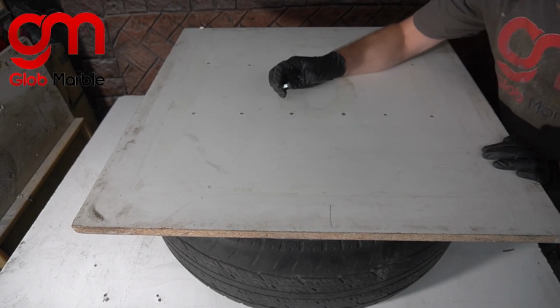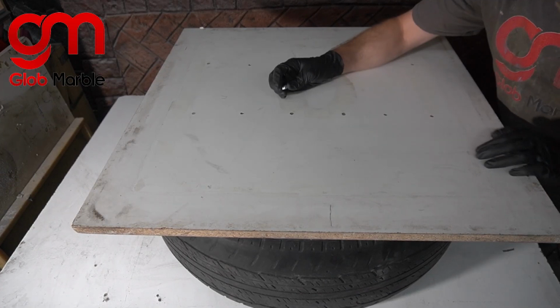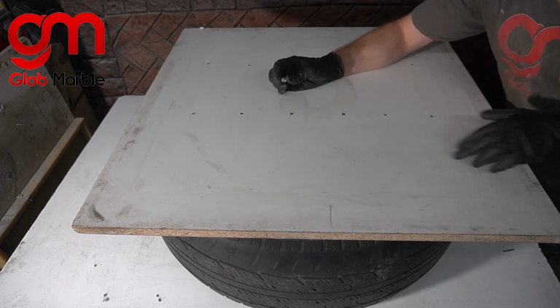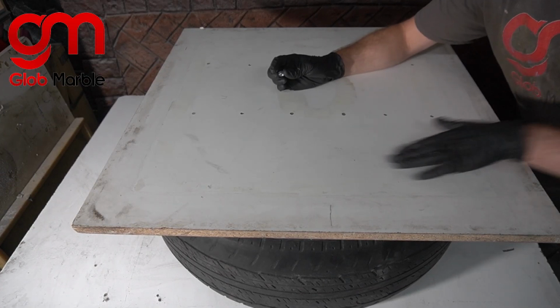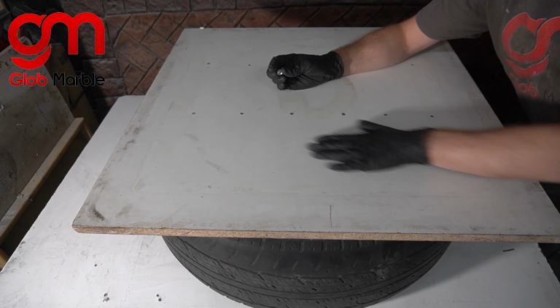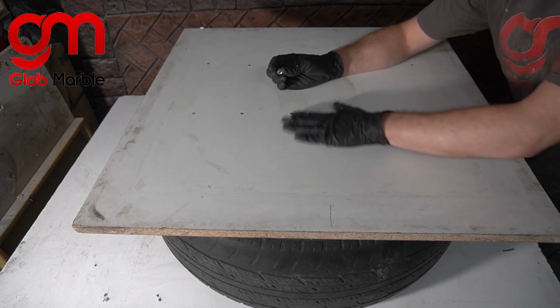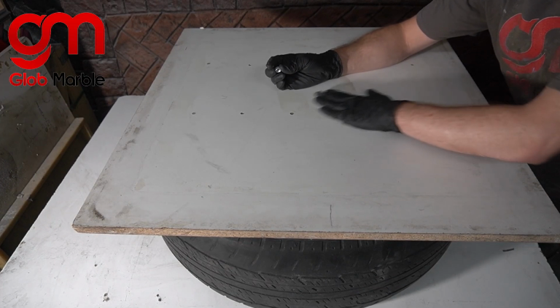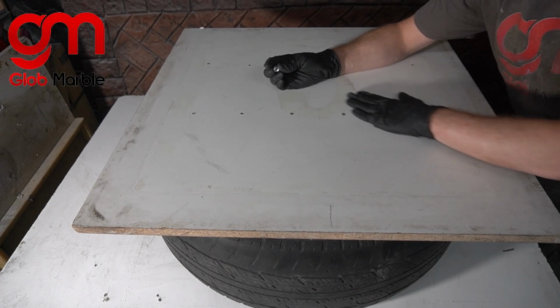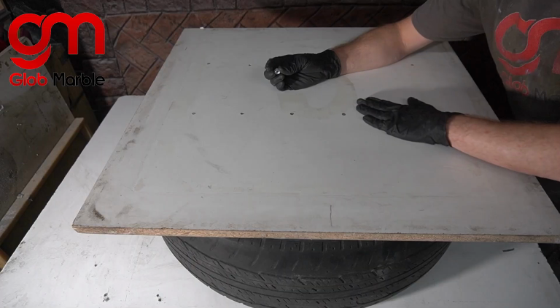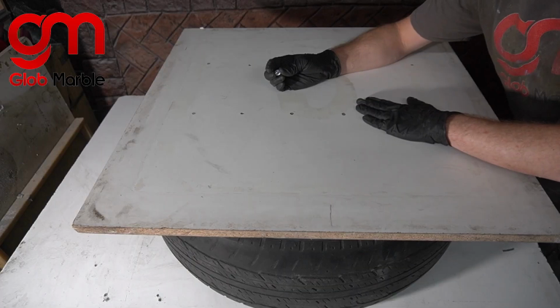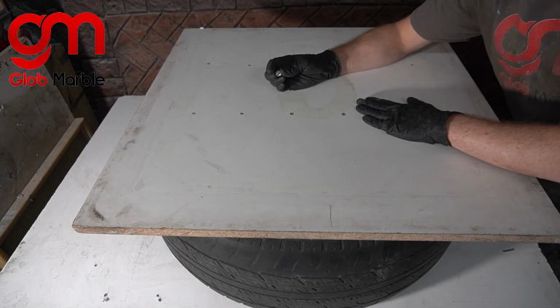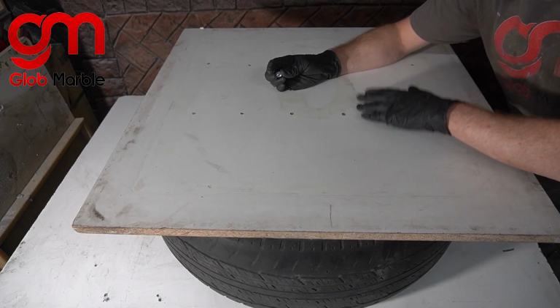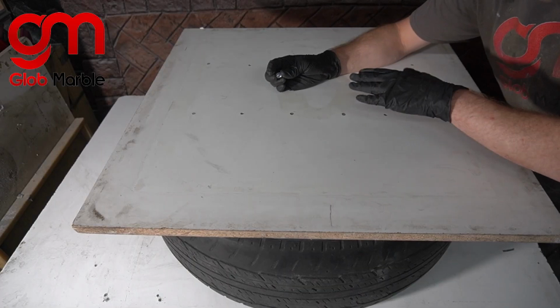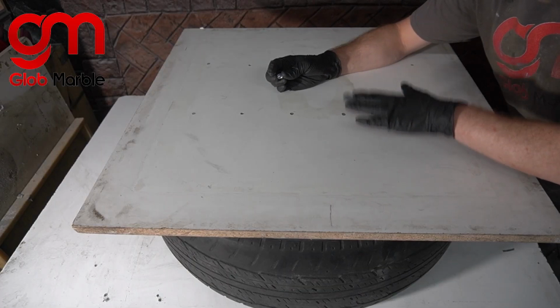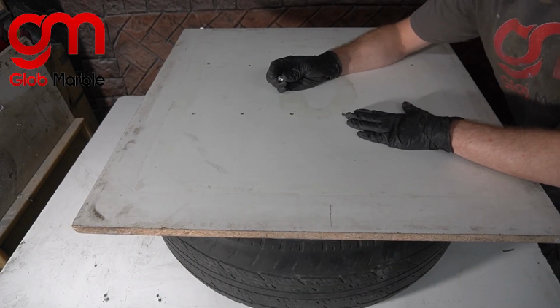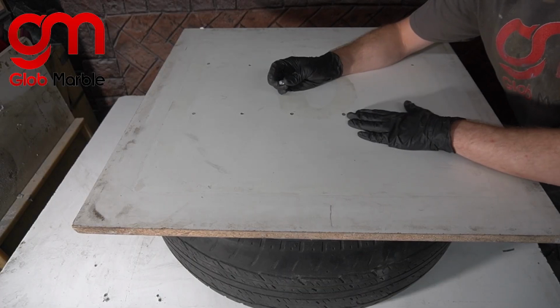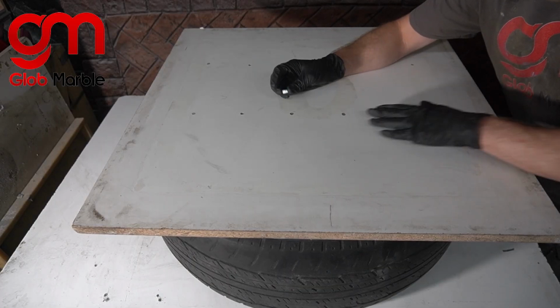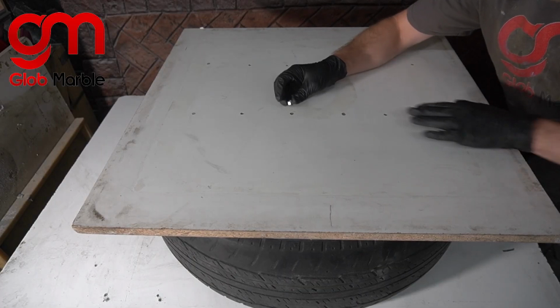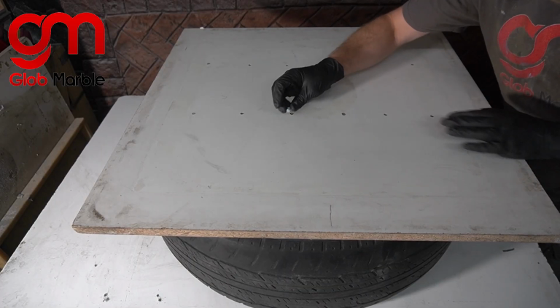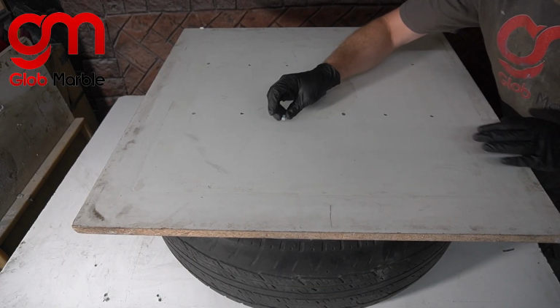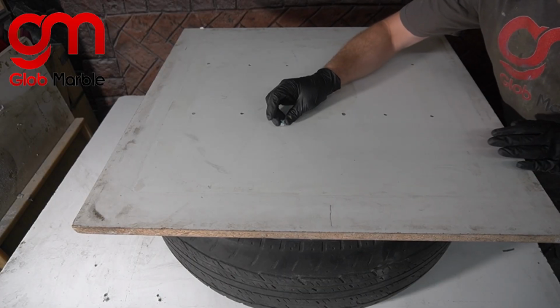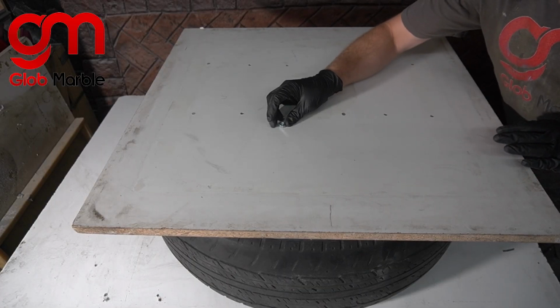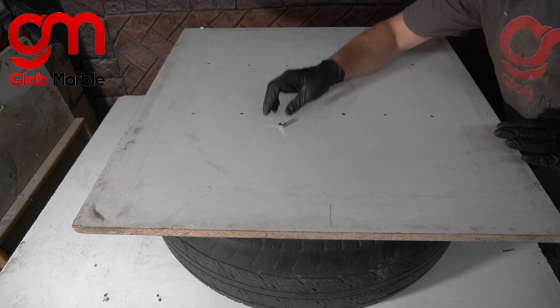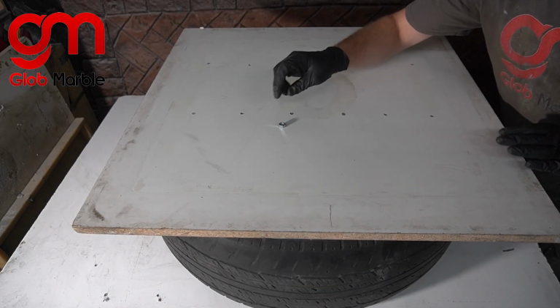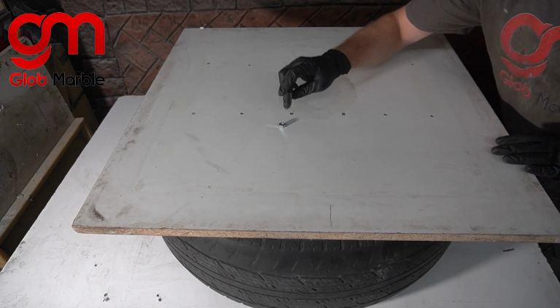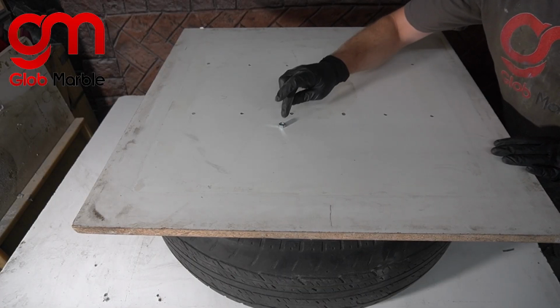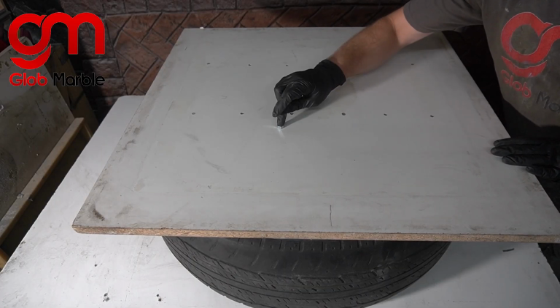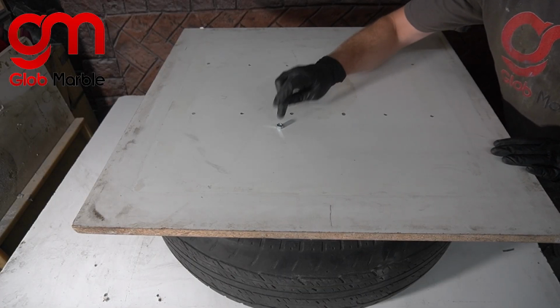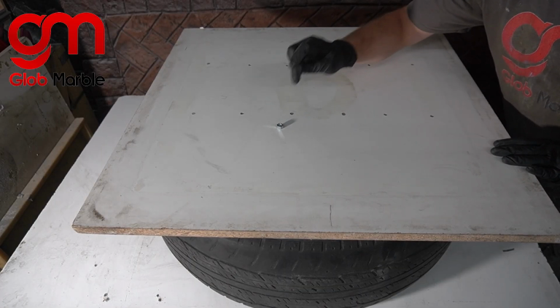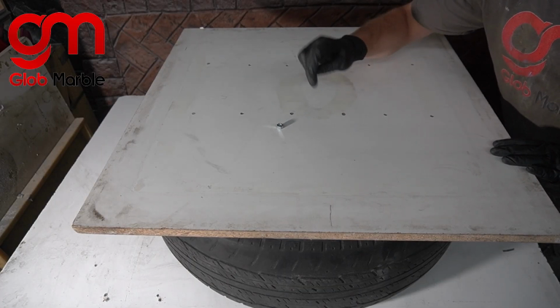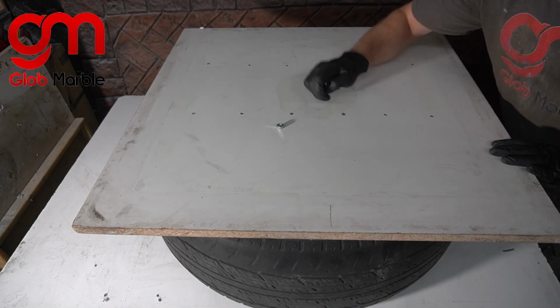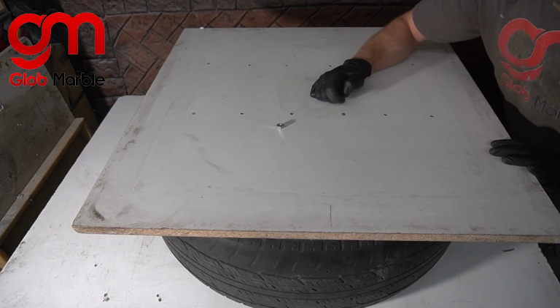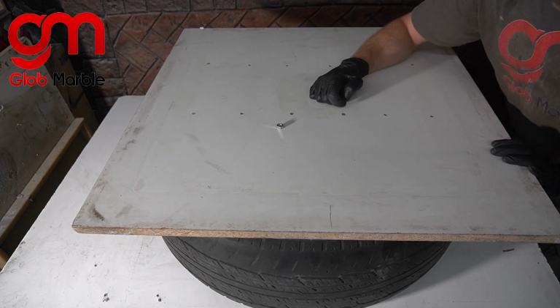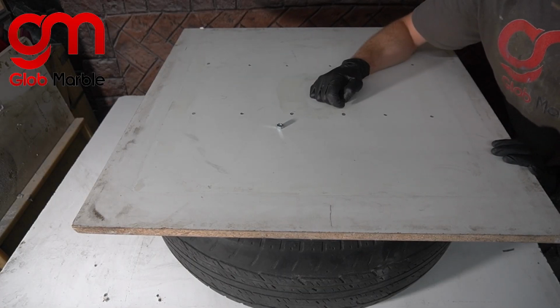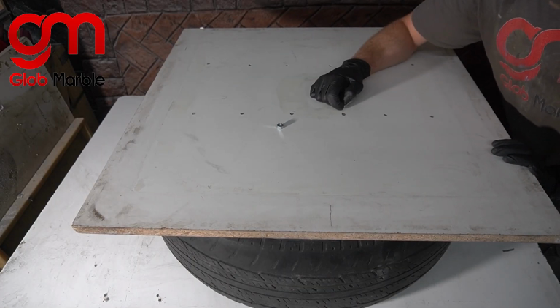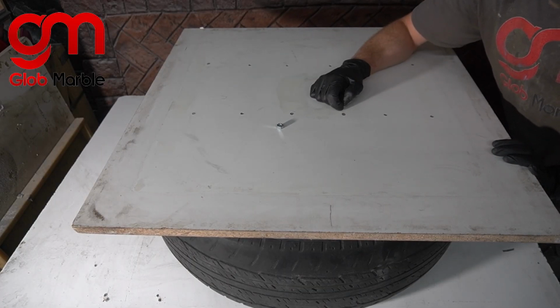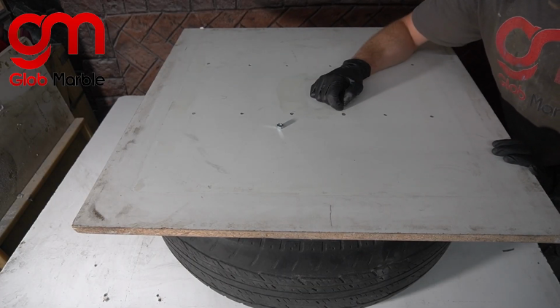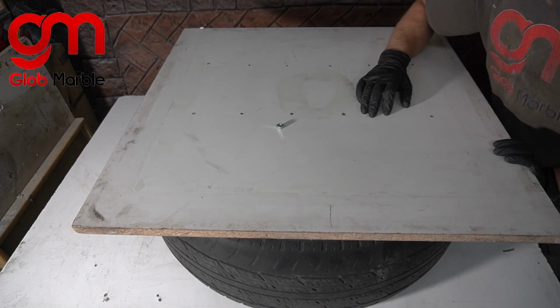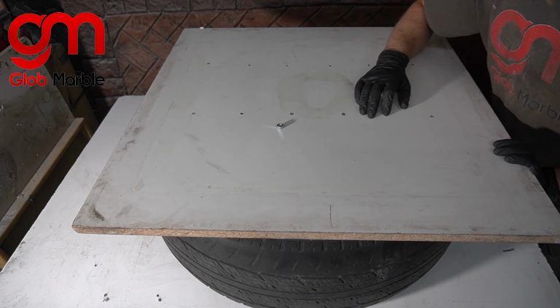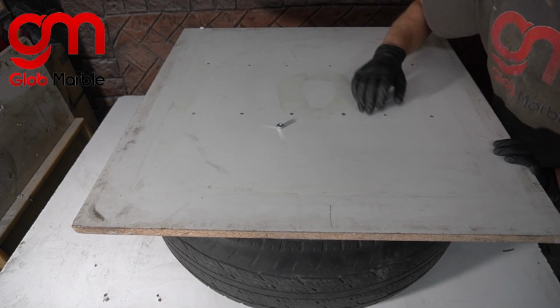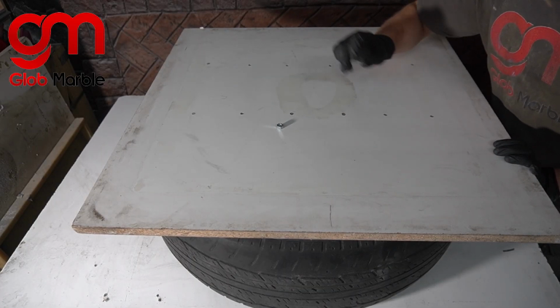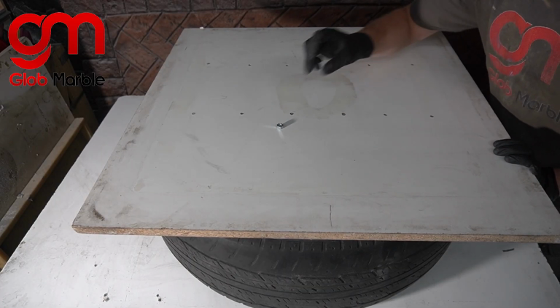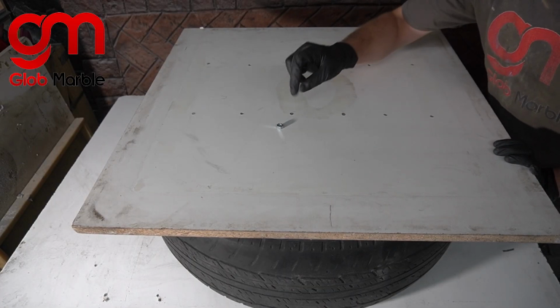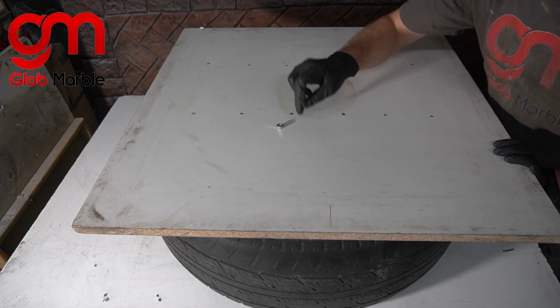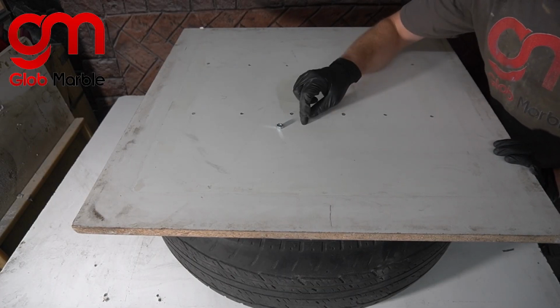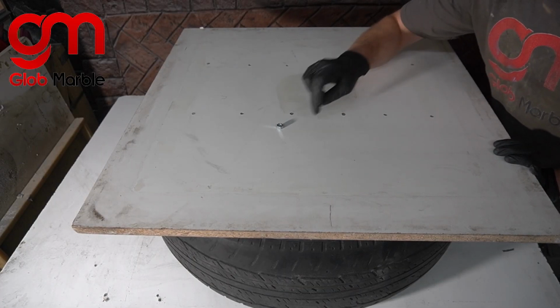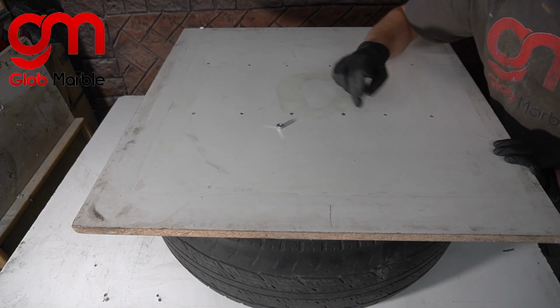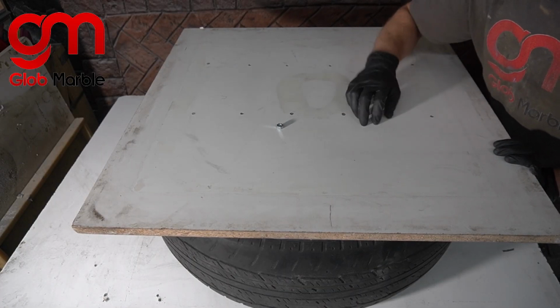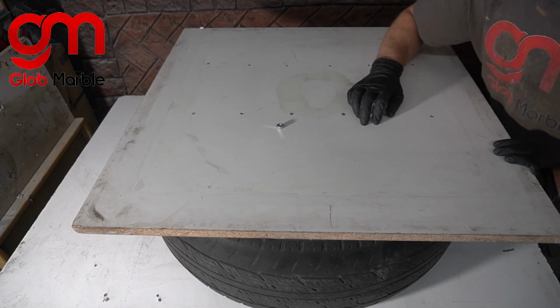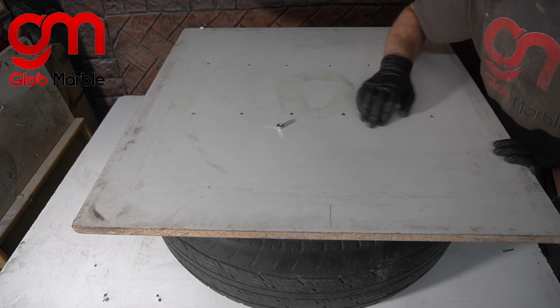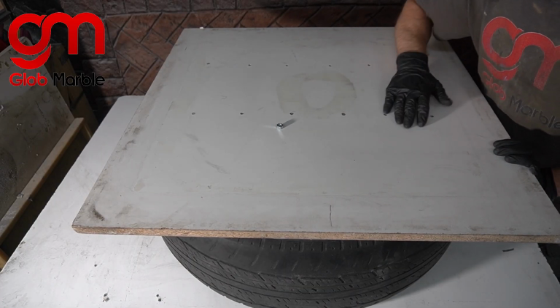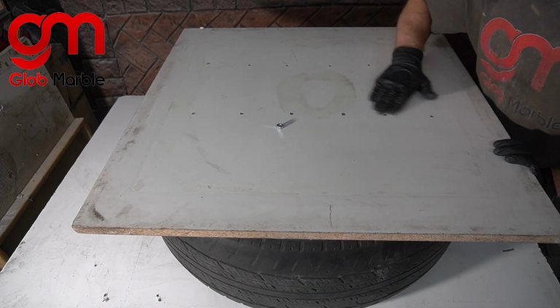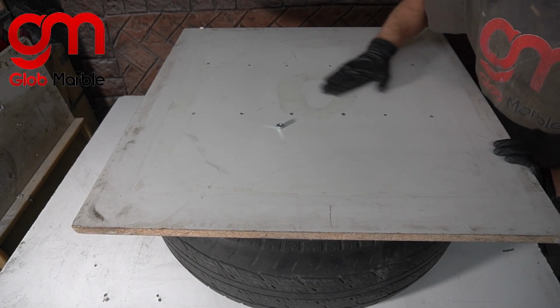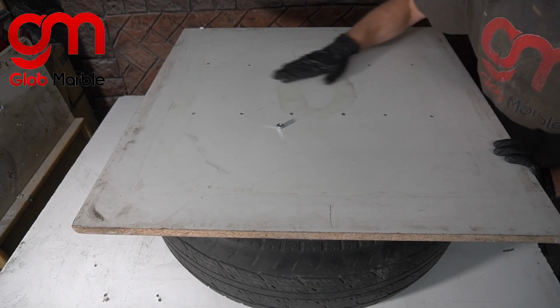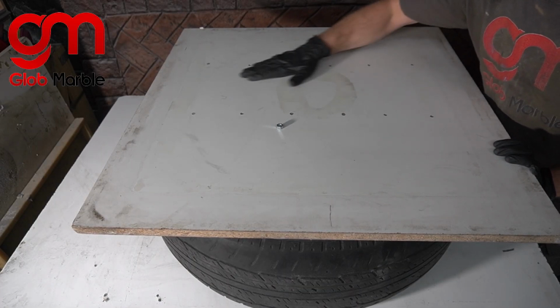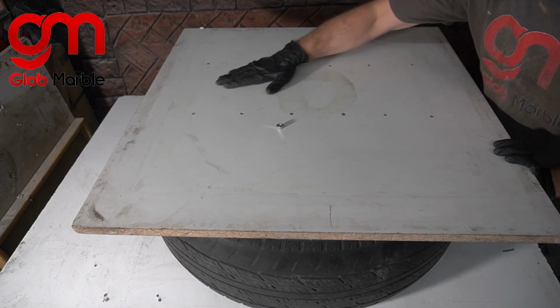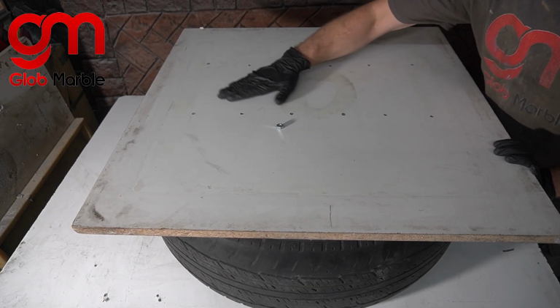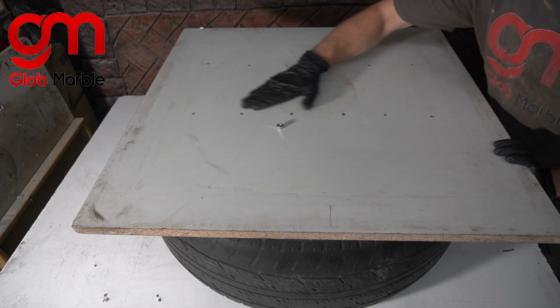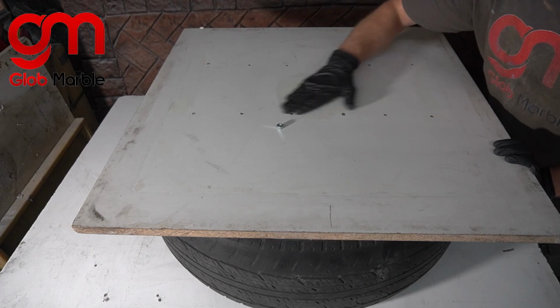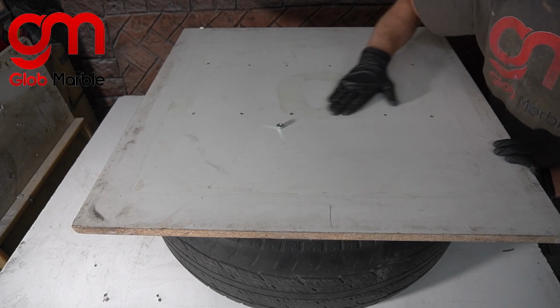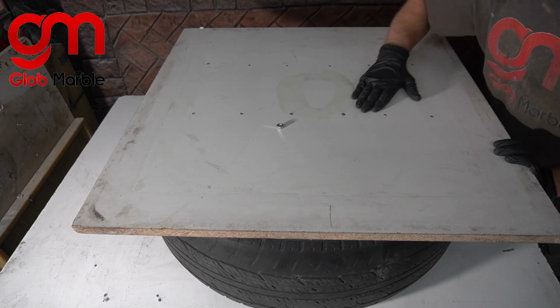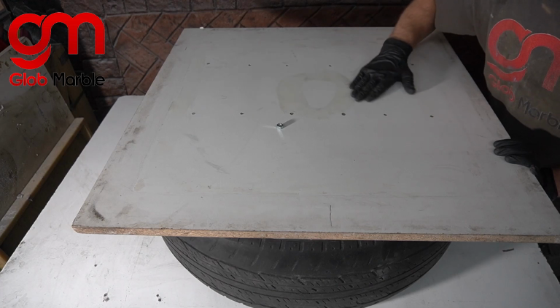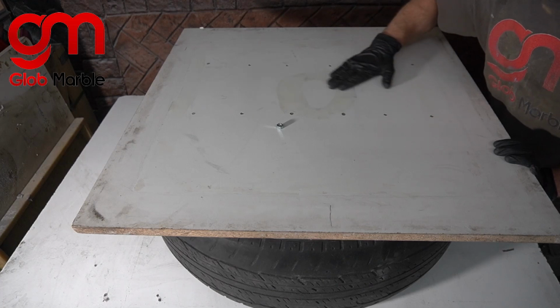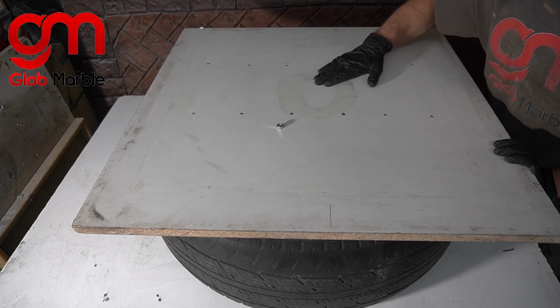This is going to be the face of our table, so I don't want those bolts to stick up. I'm going to pre-drill a few holes so that the surface can be flush.